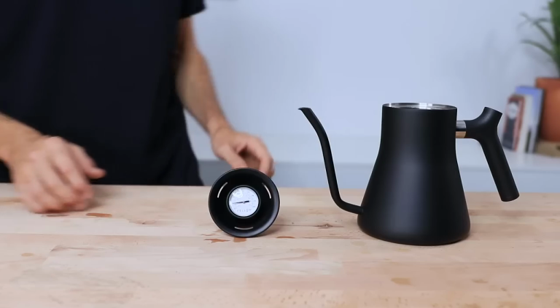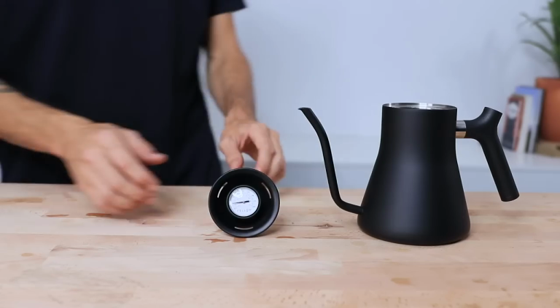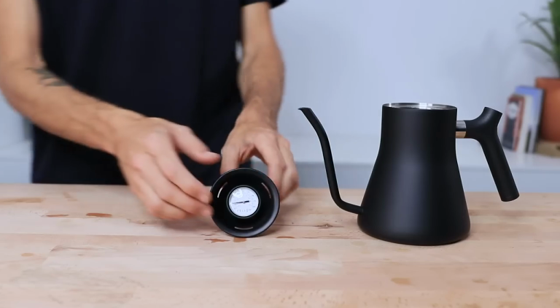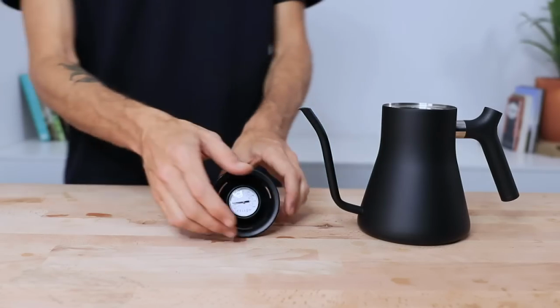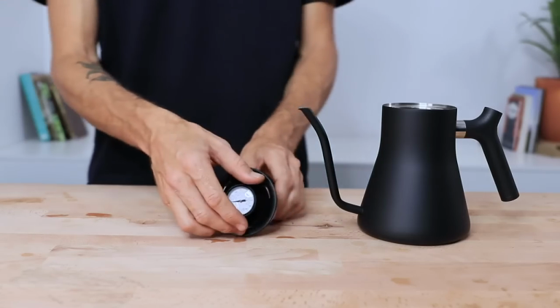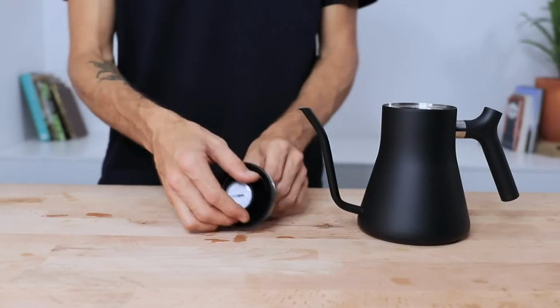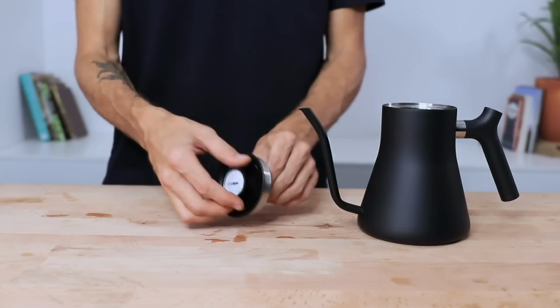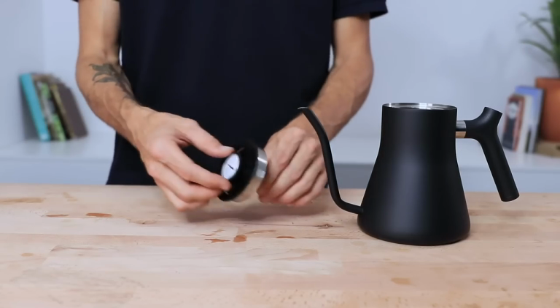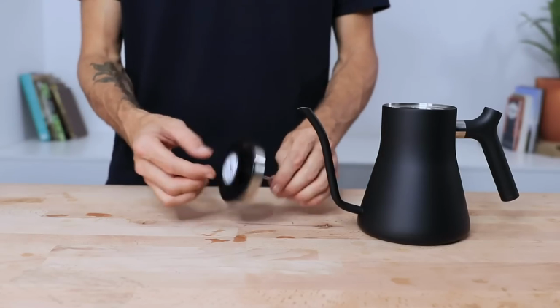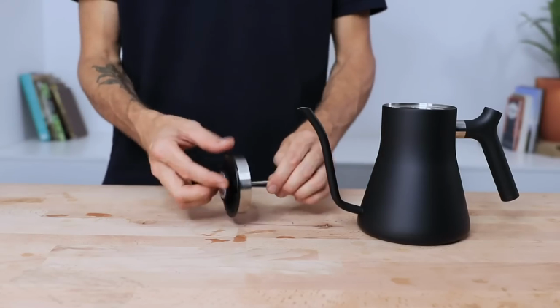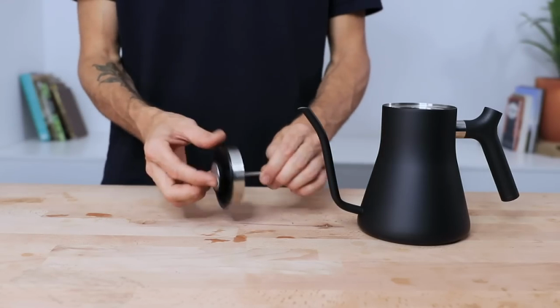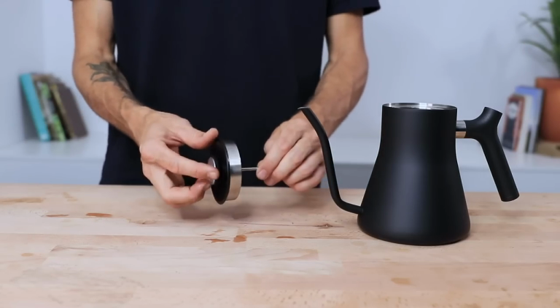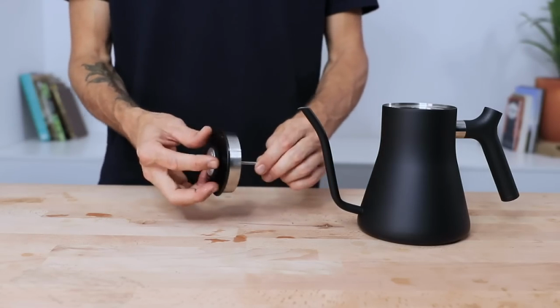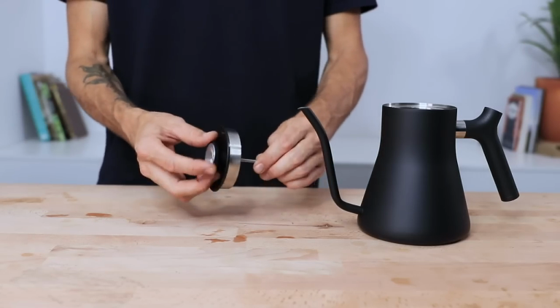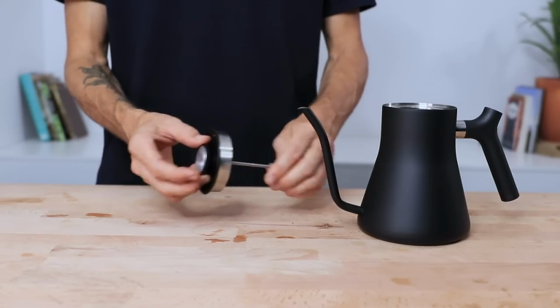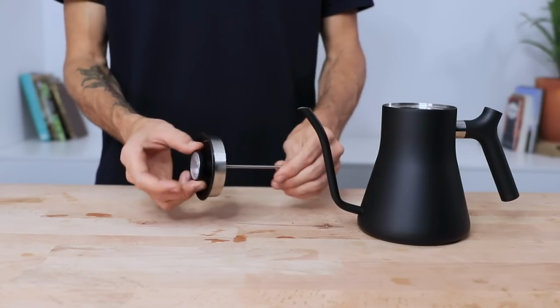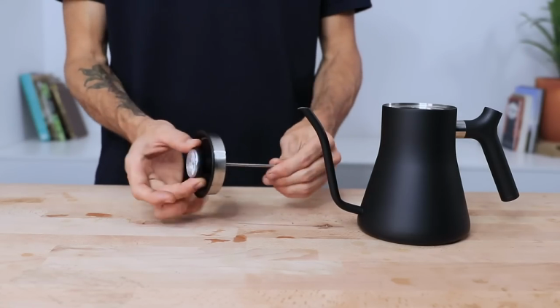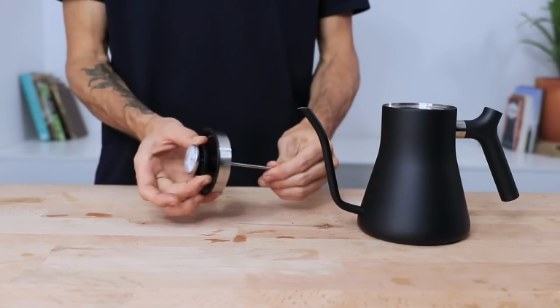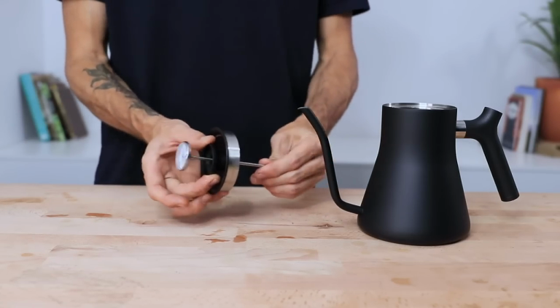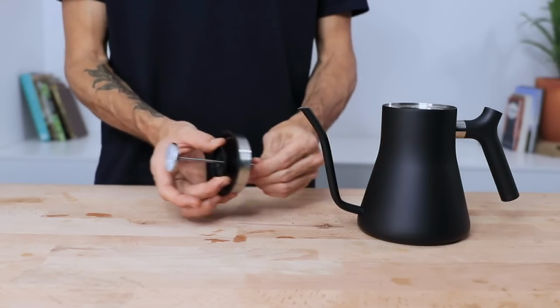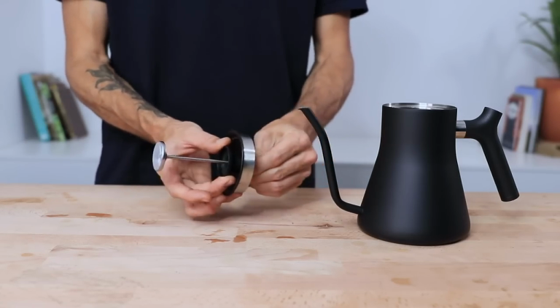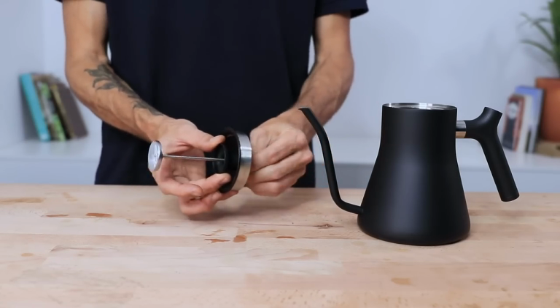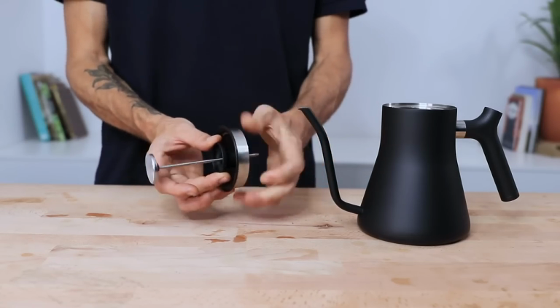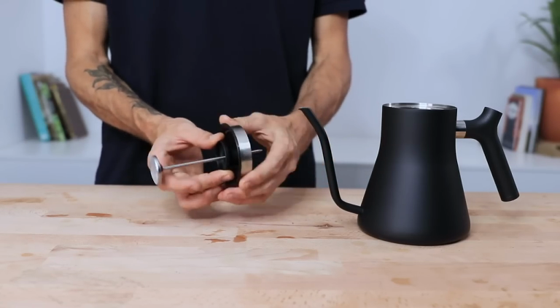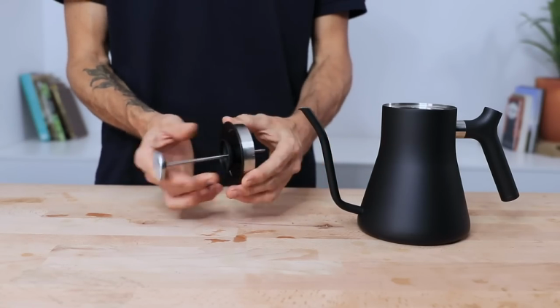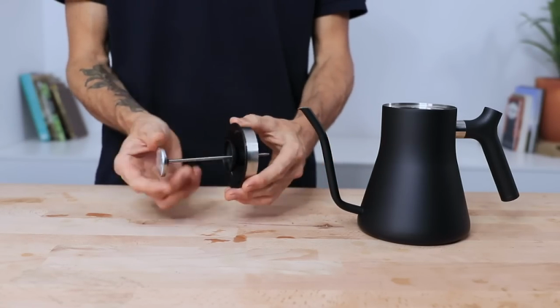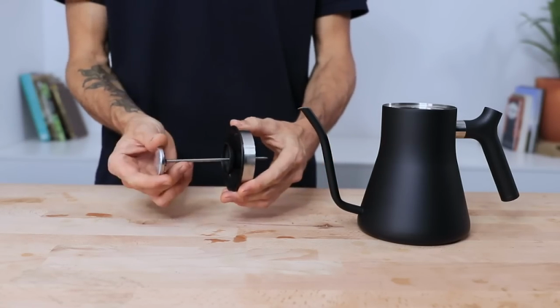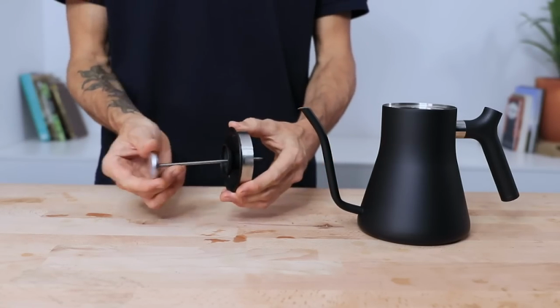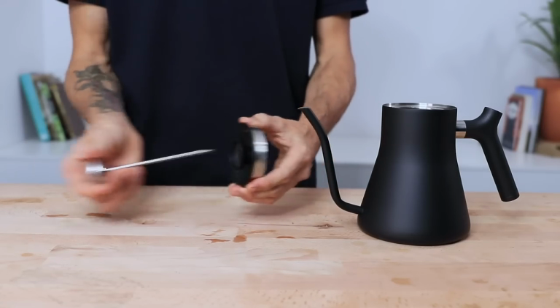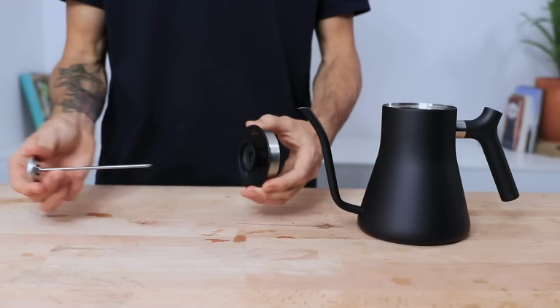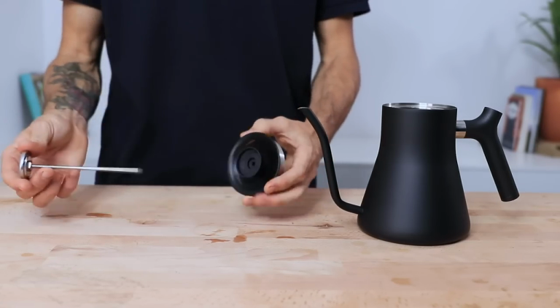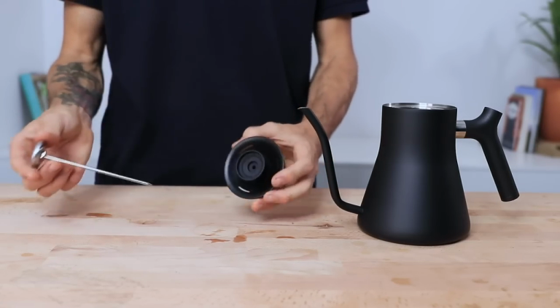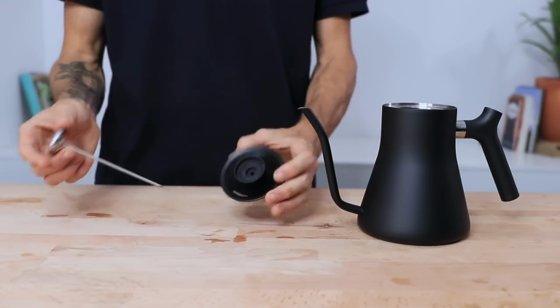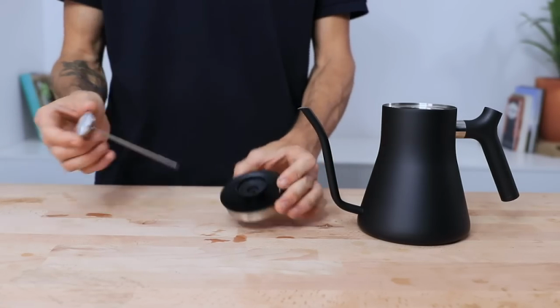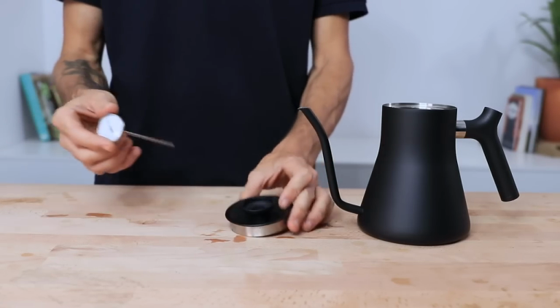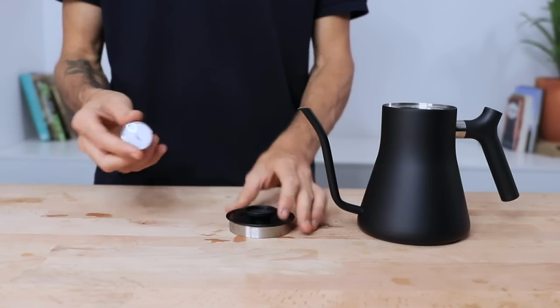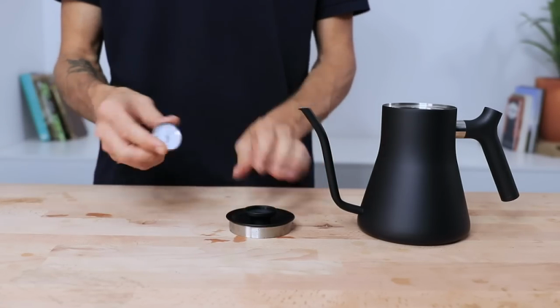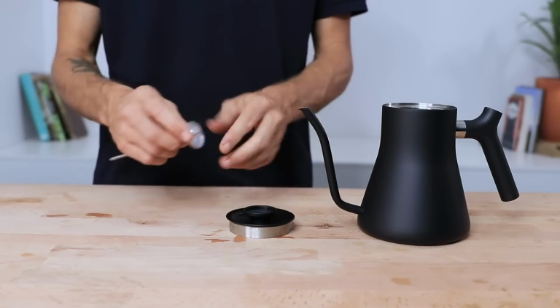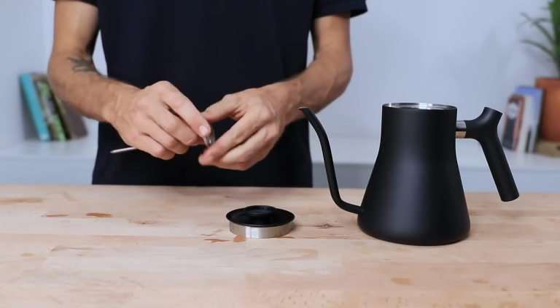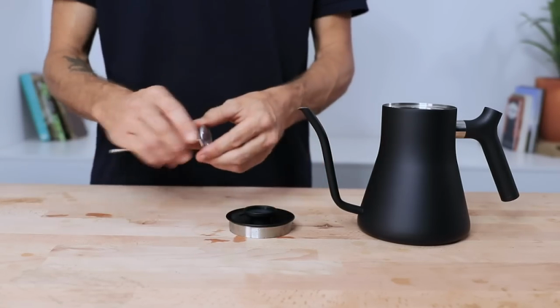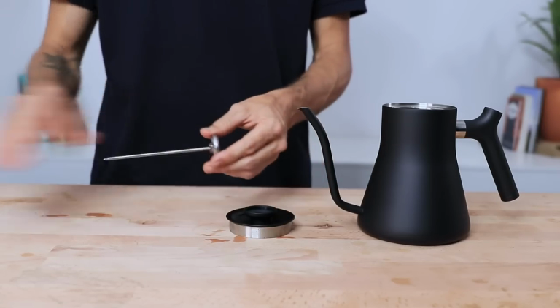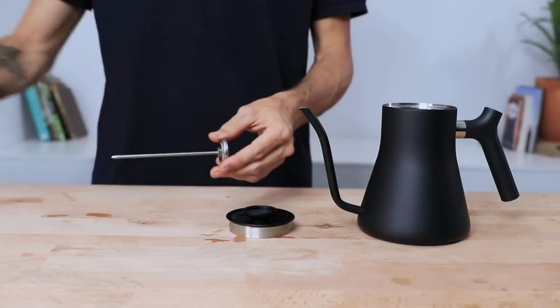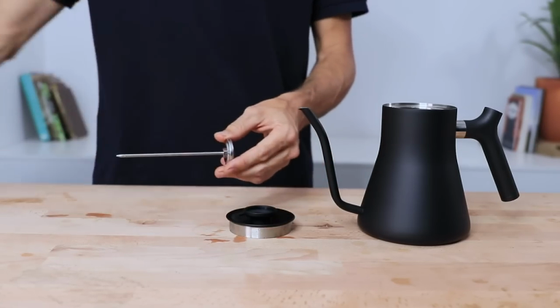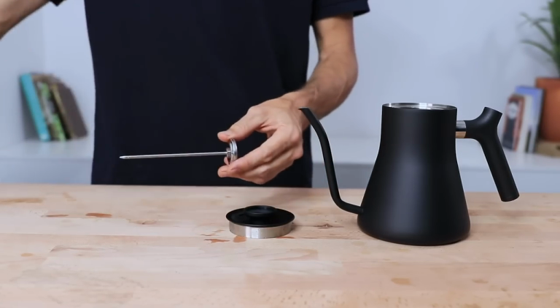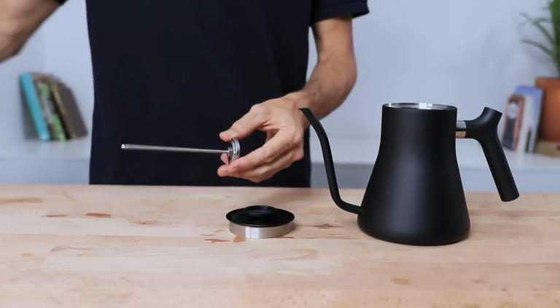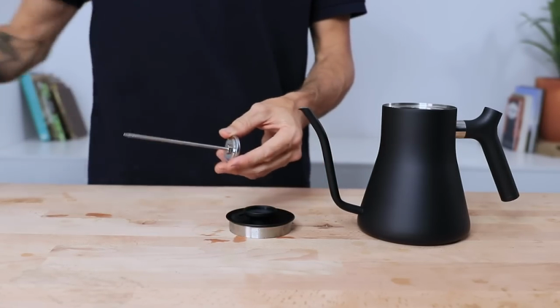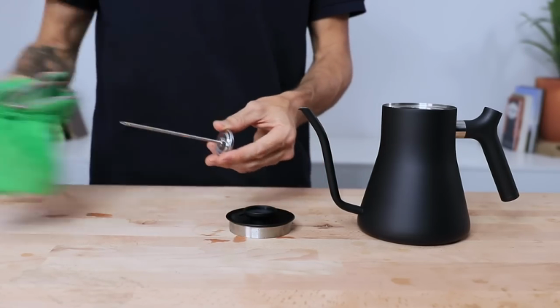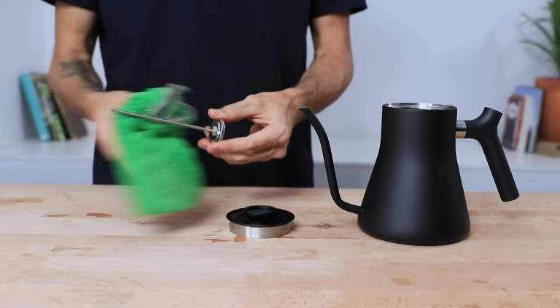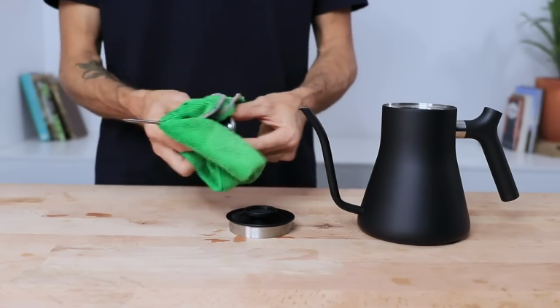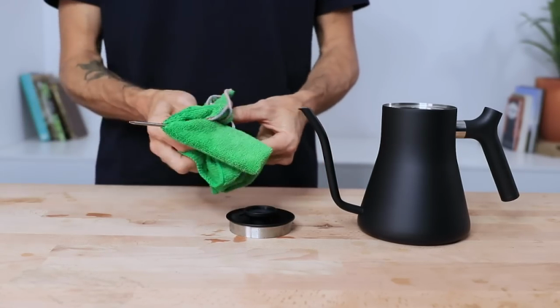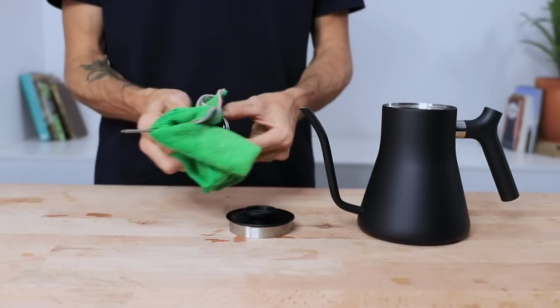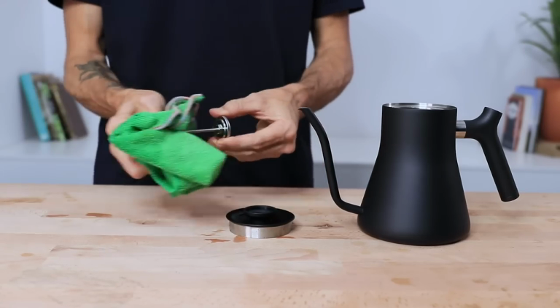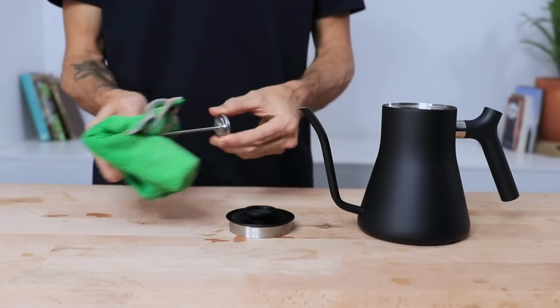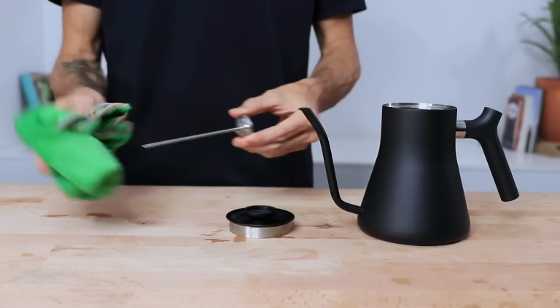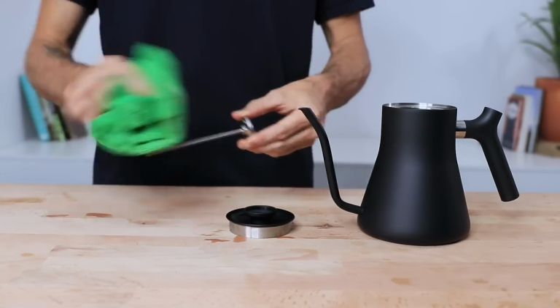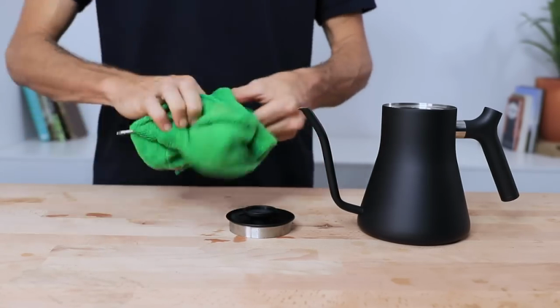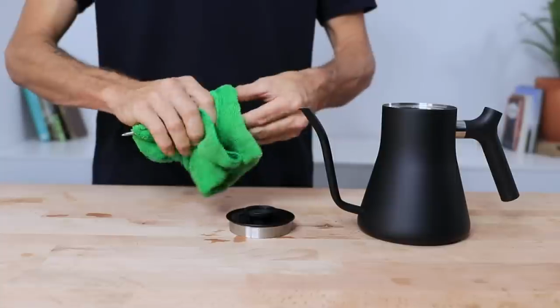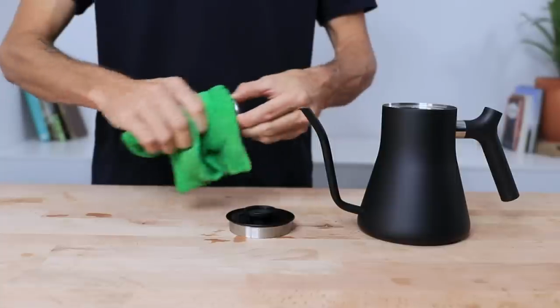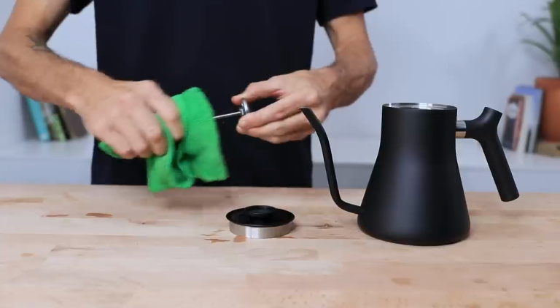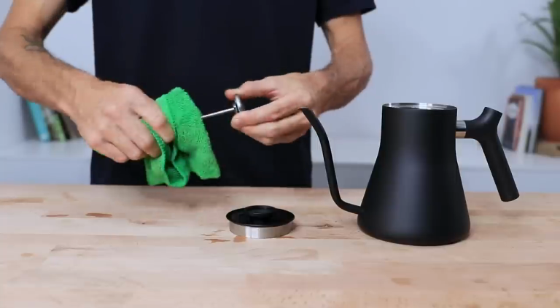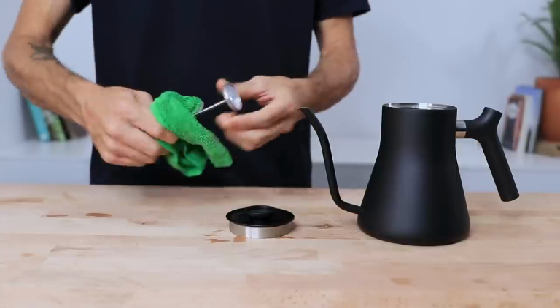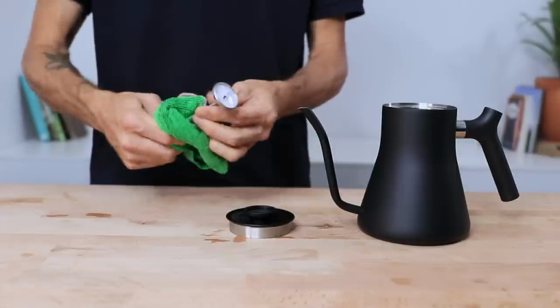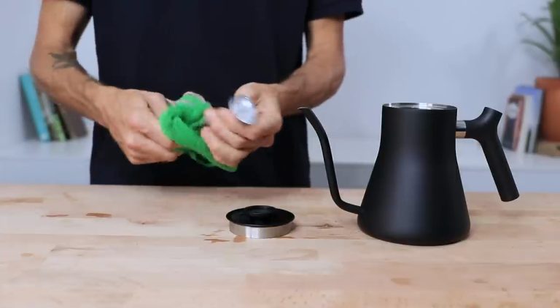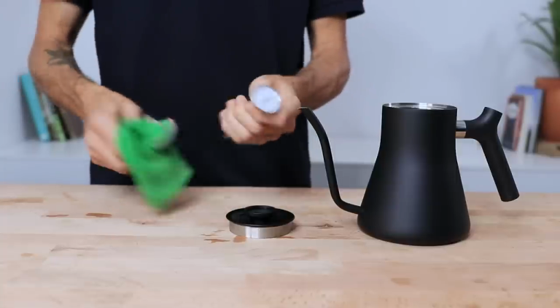The thermometer is calibrated in ice water. It is also removable and can be cleaned and put back into place quite easily. The Stag kettle will work just fine without the thermometer too.